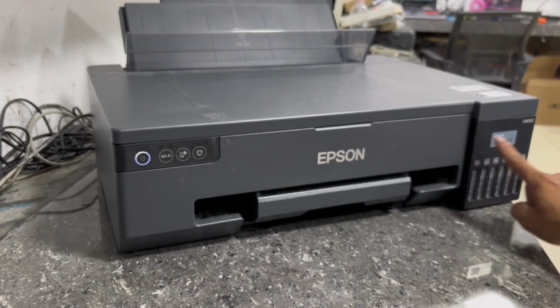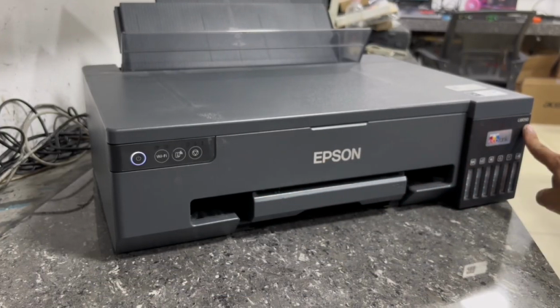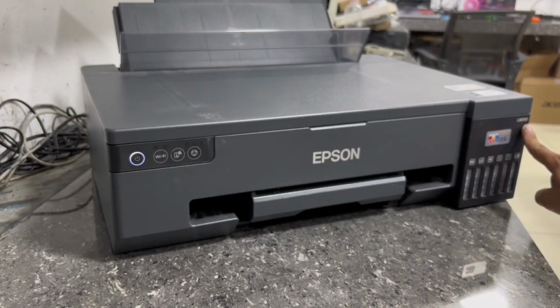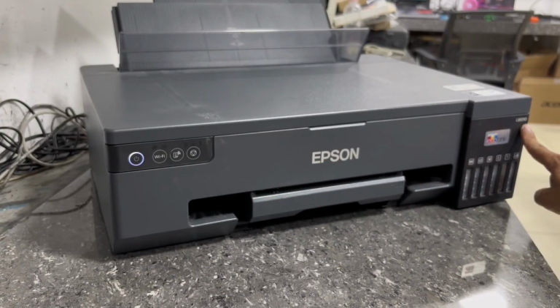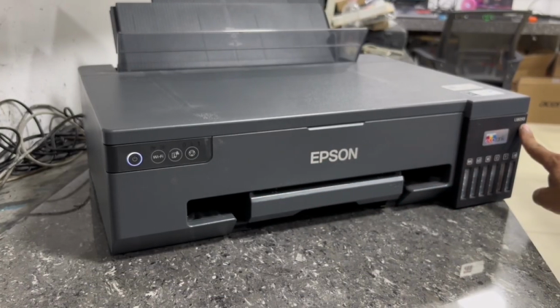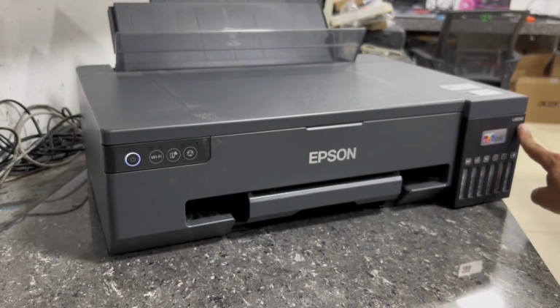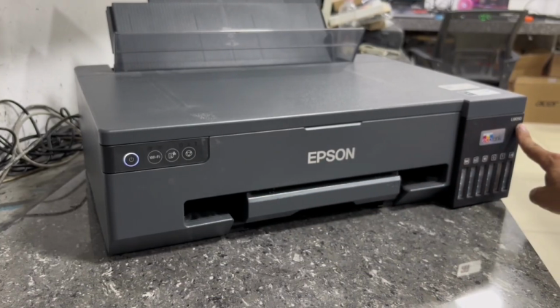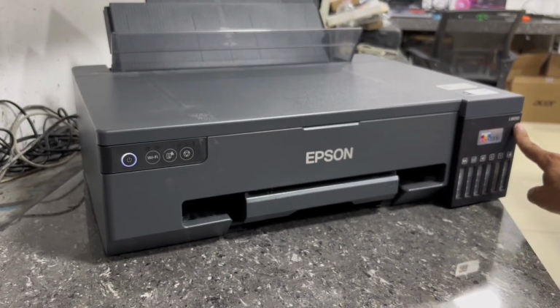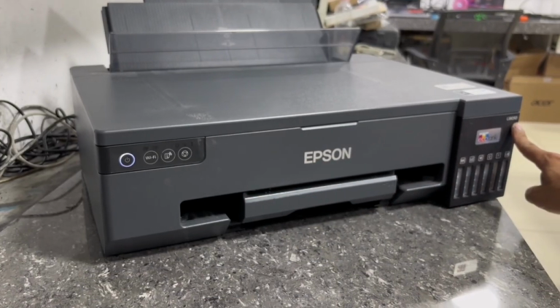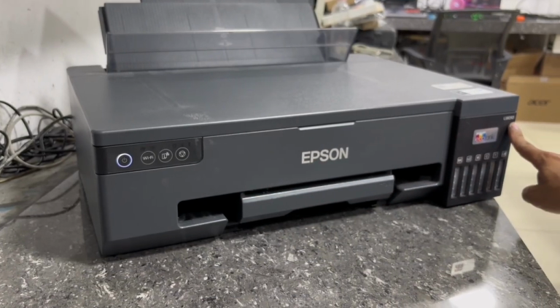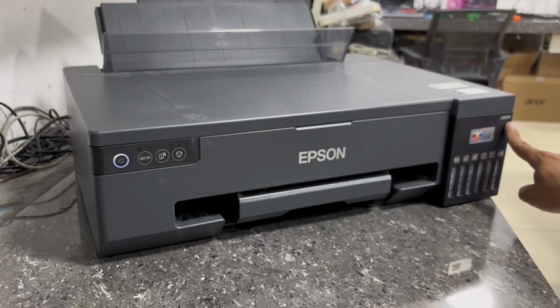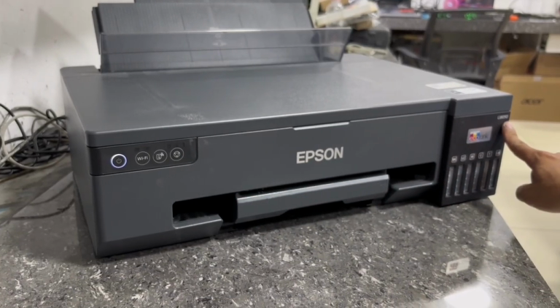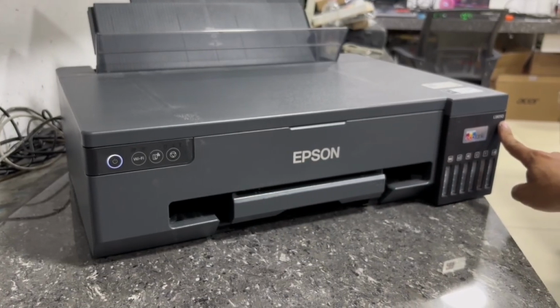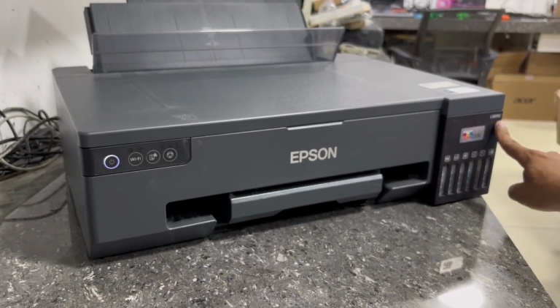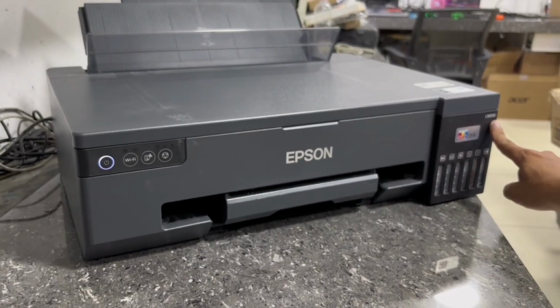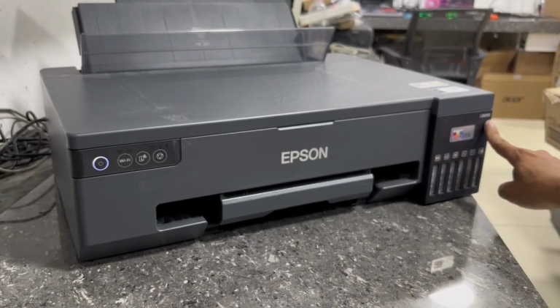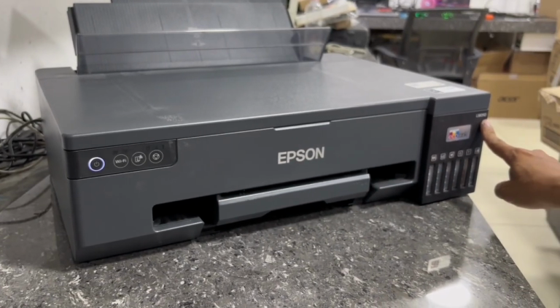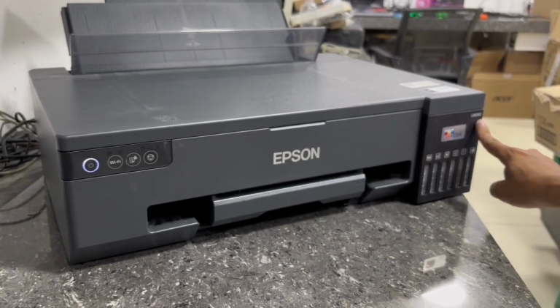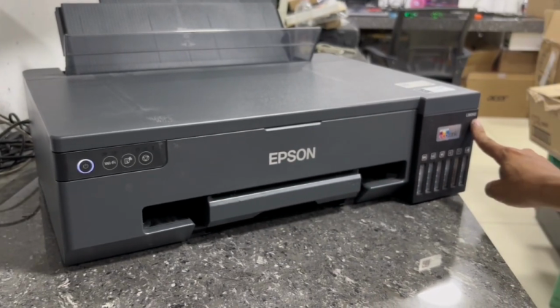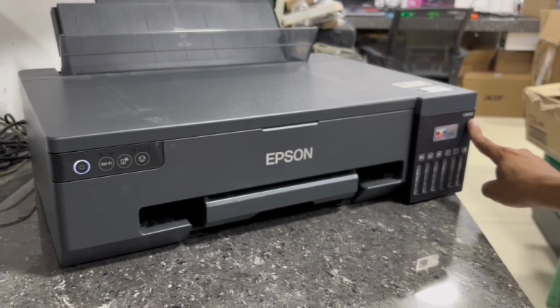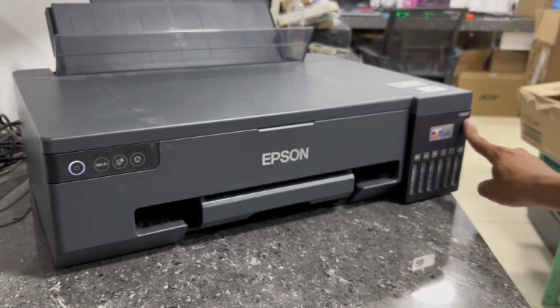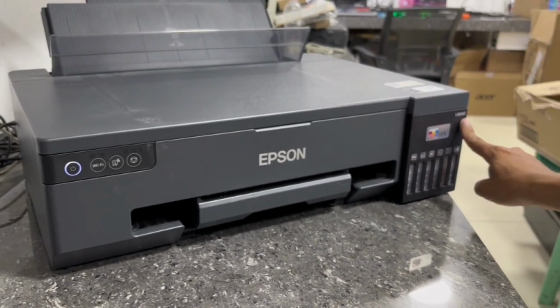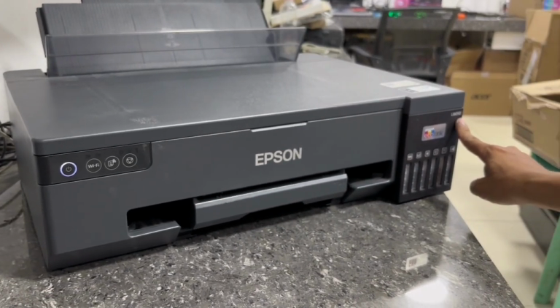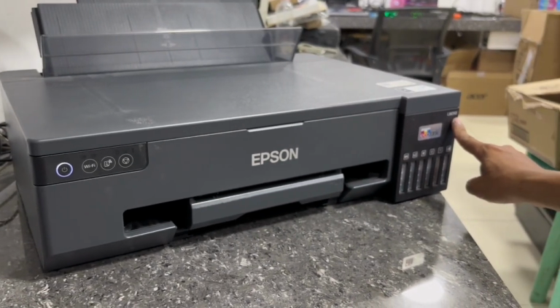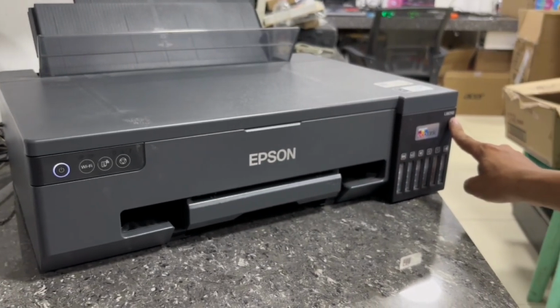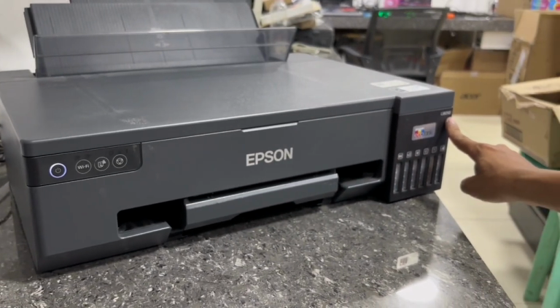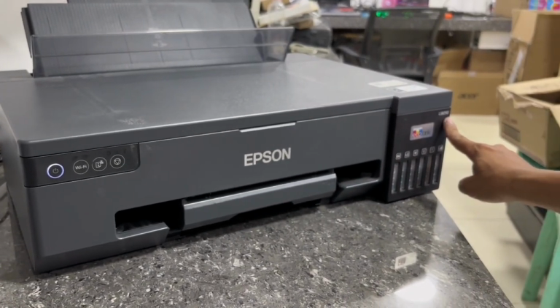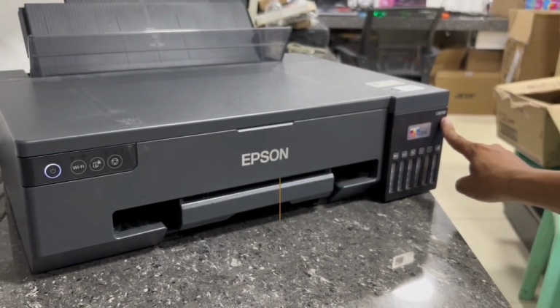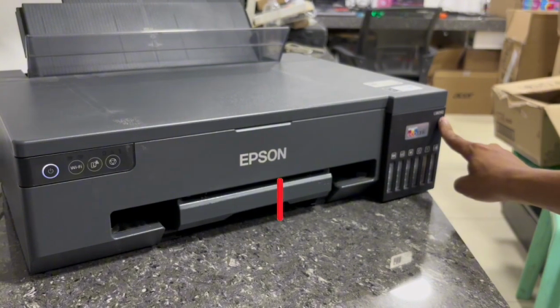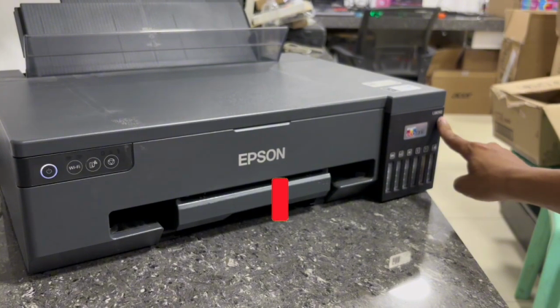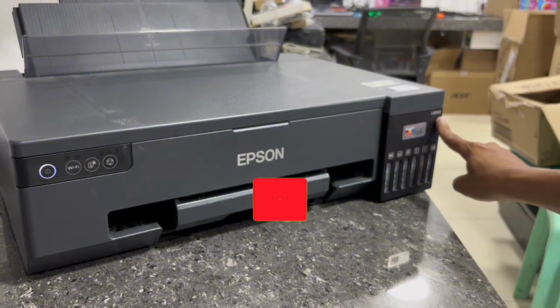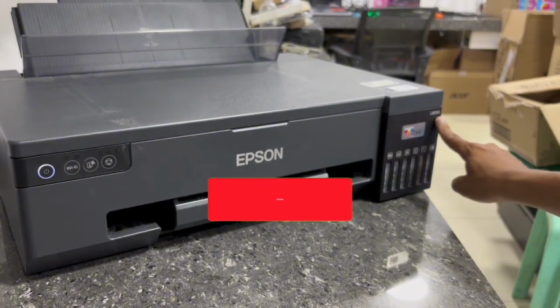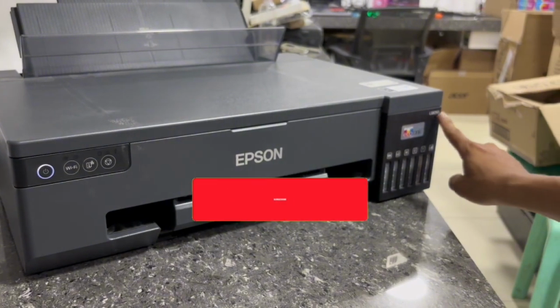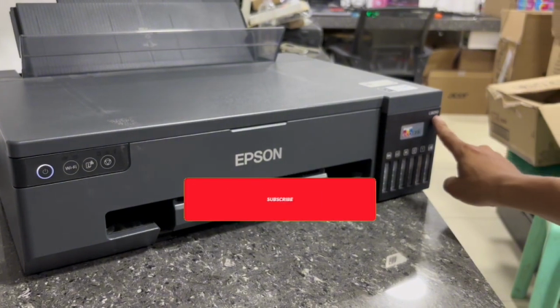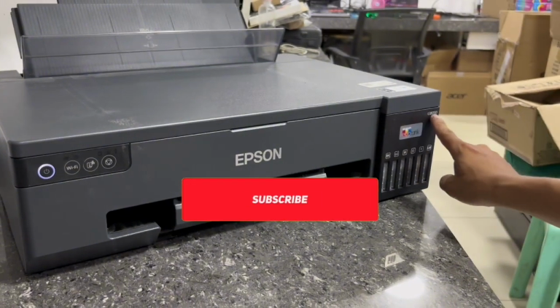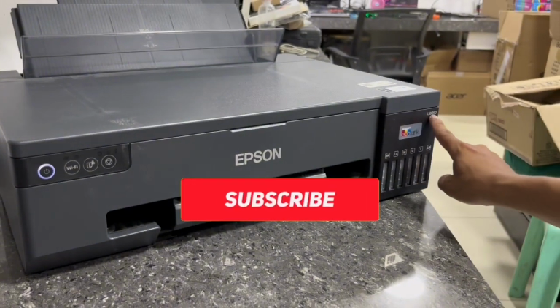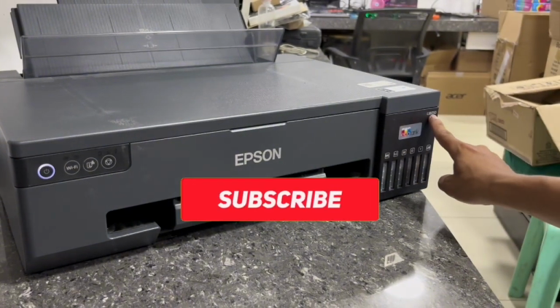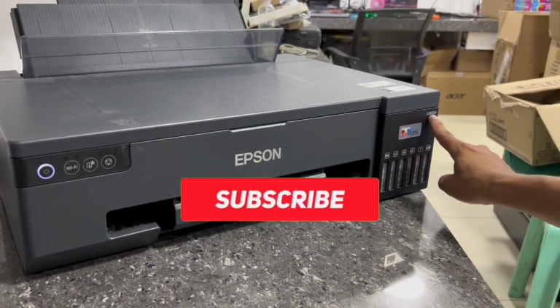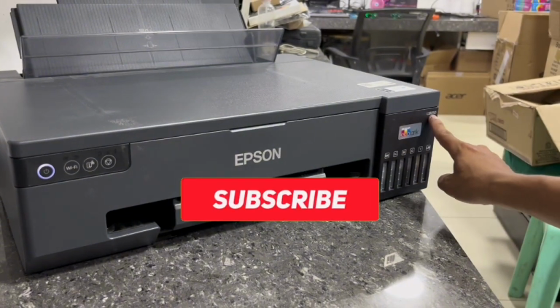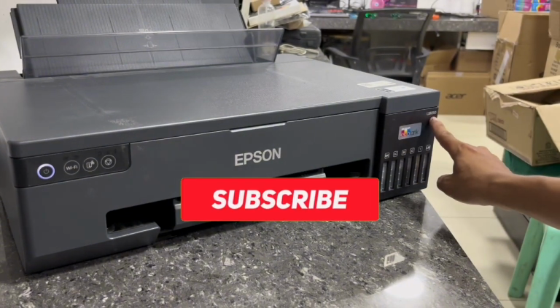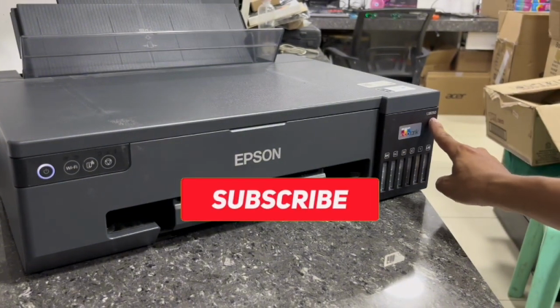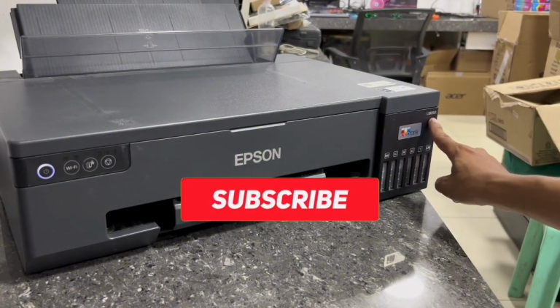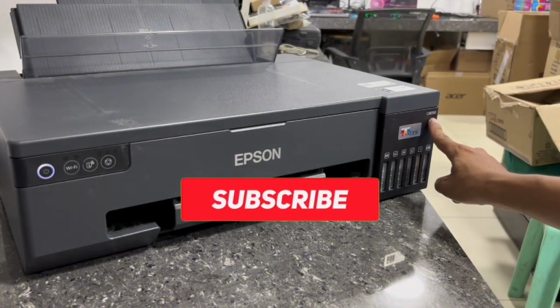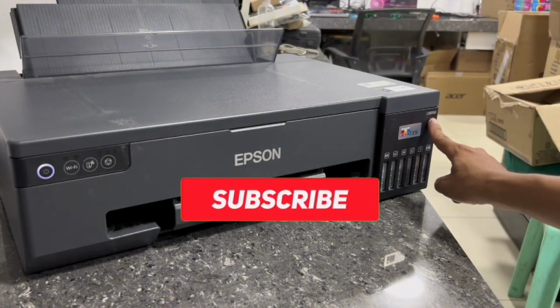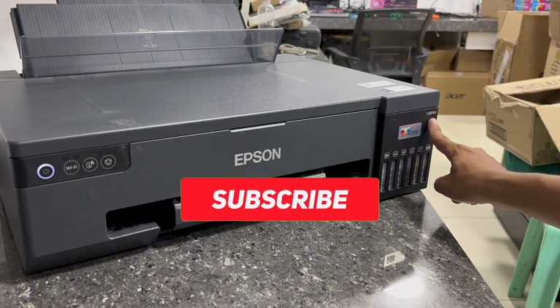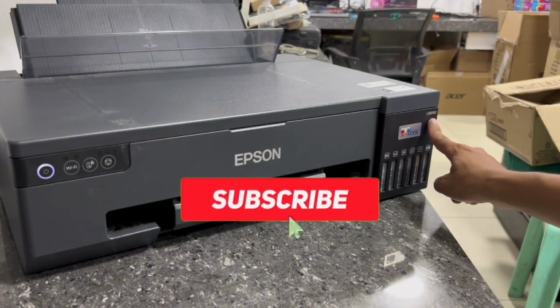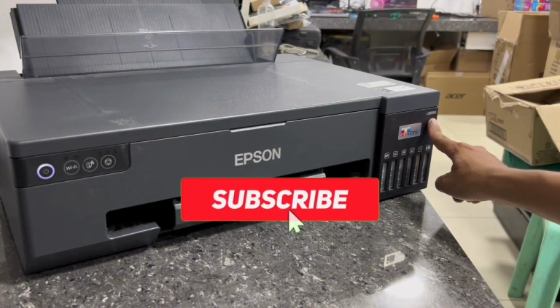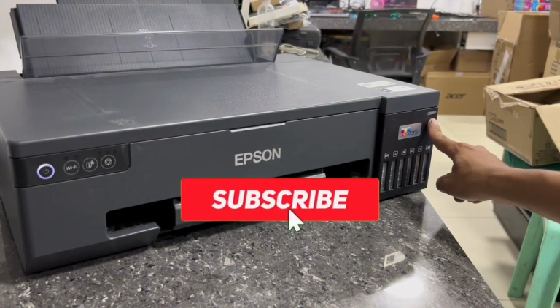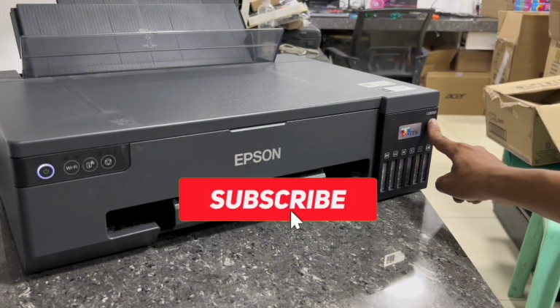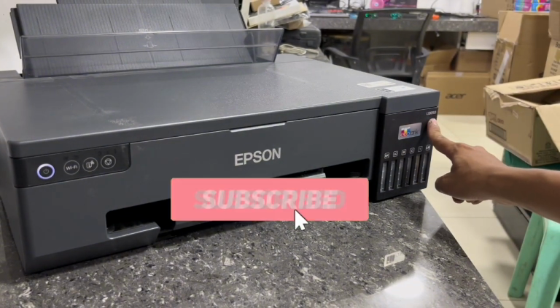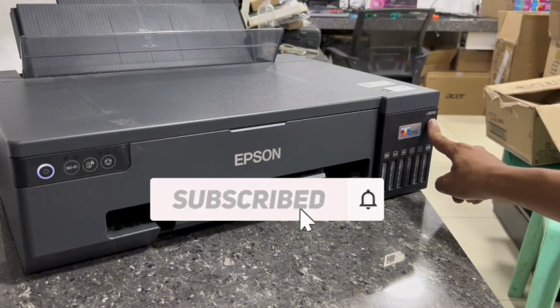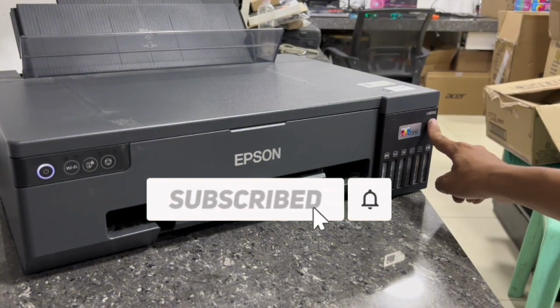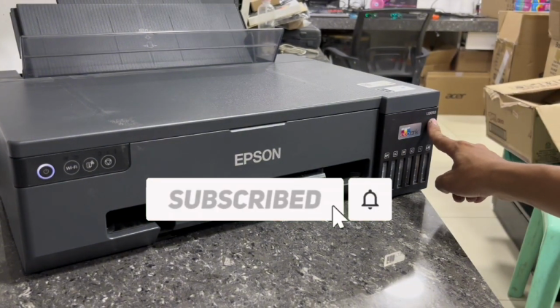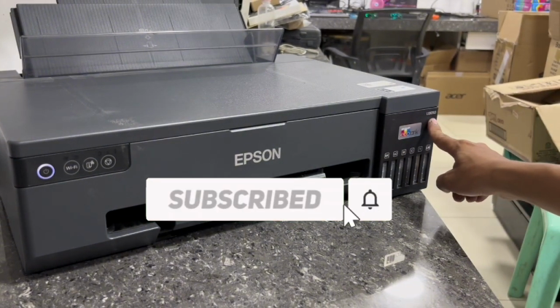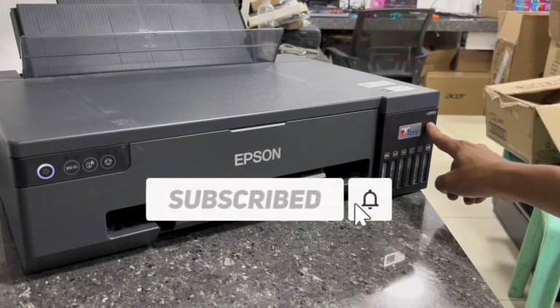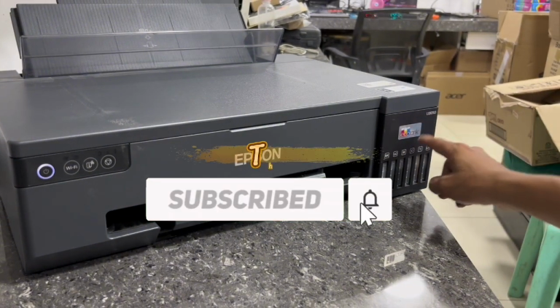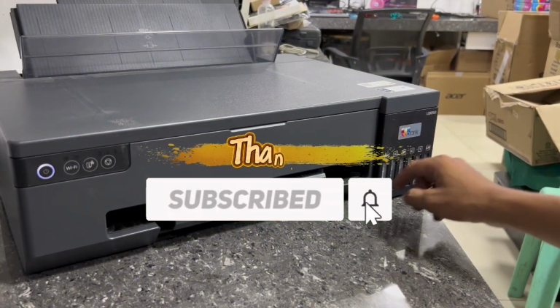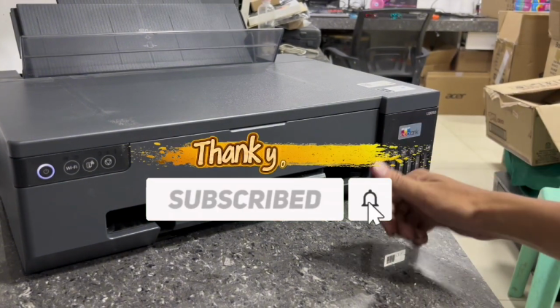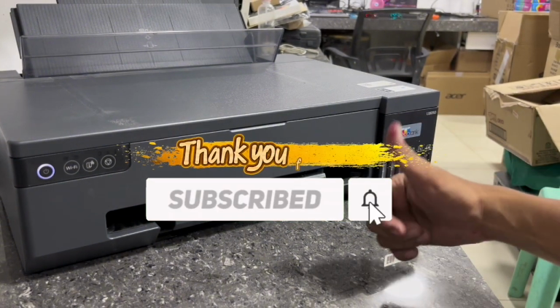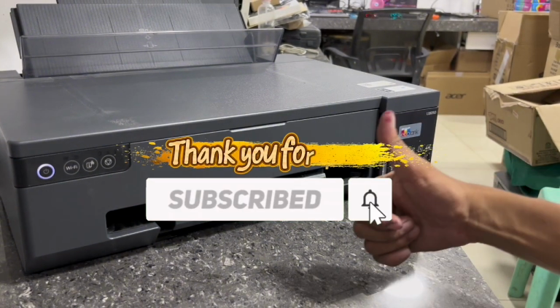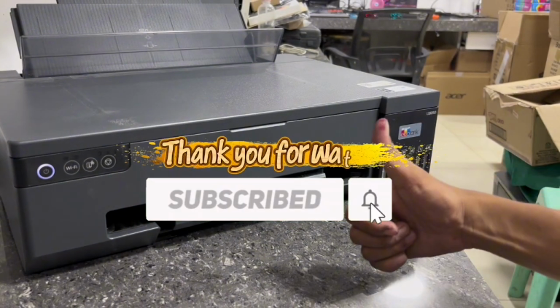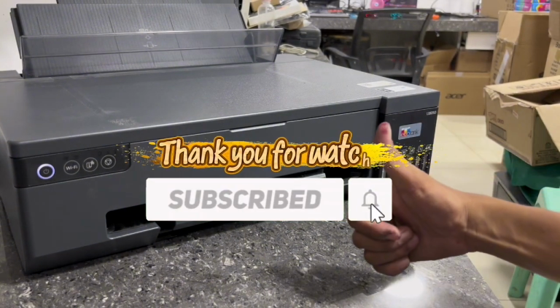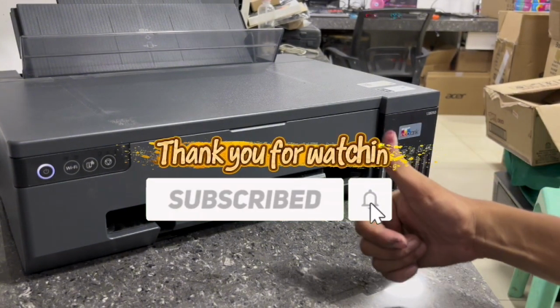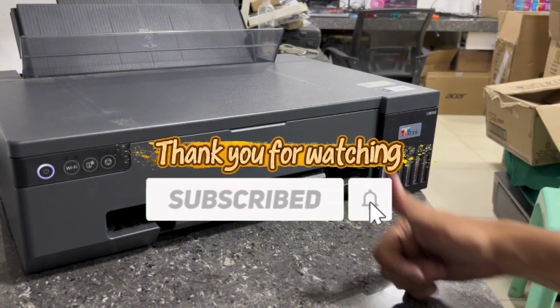If you found this video helpful, please don't forget to like, share, and subscribe. Thank you for watching.